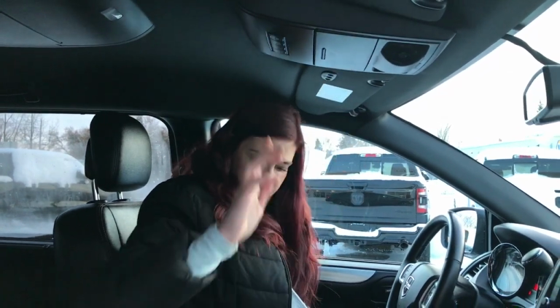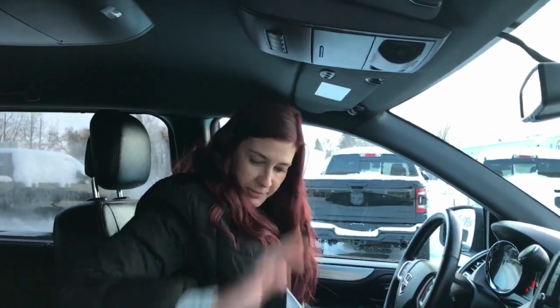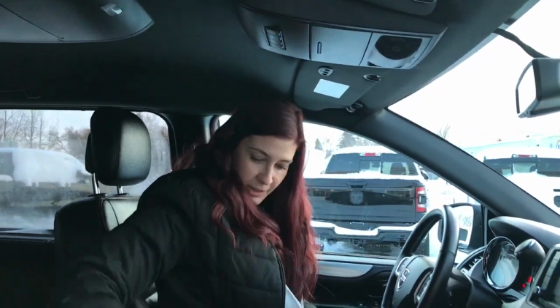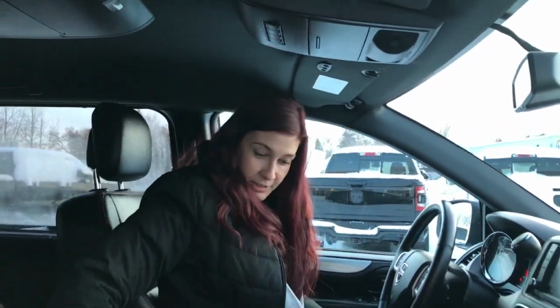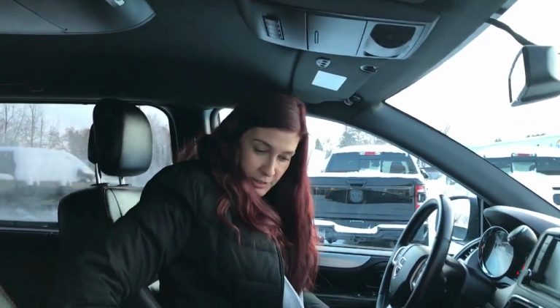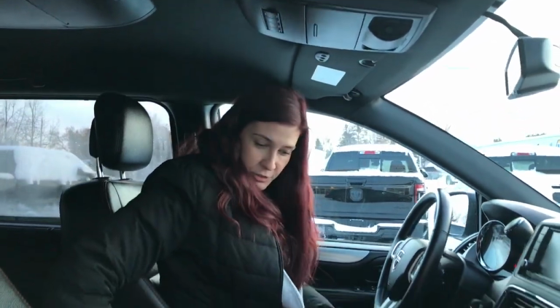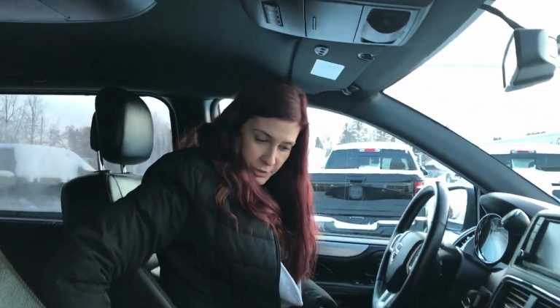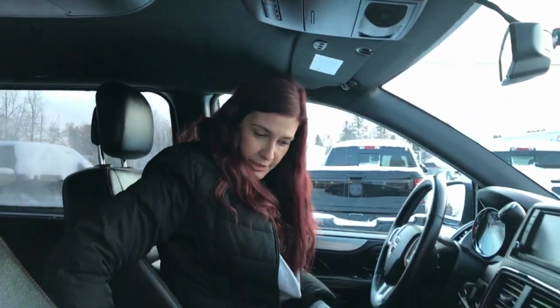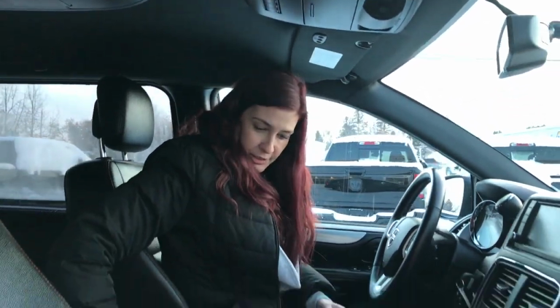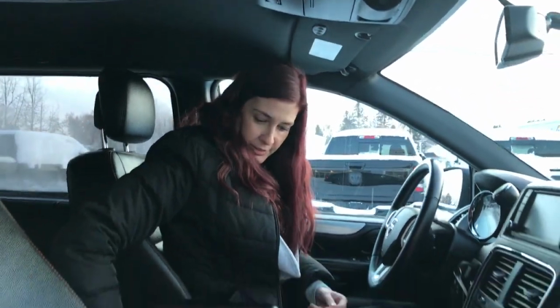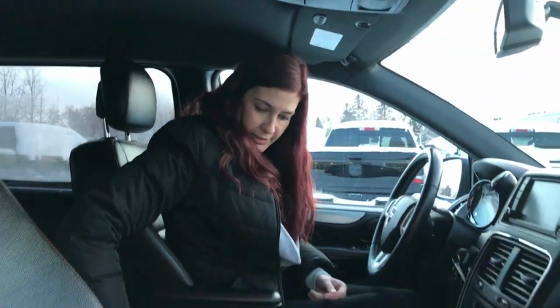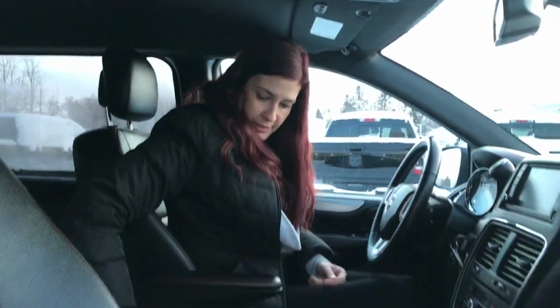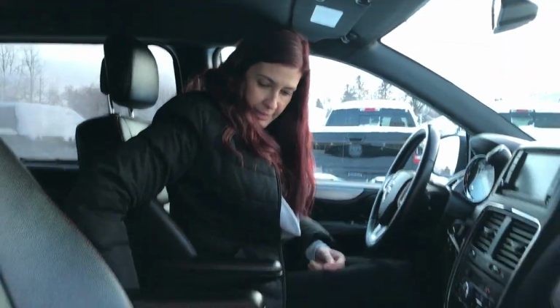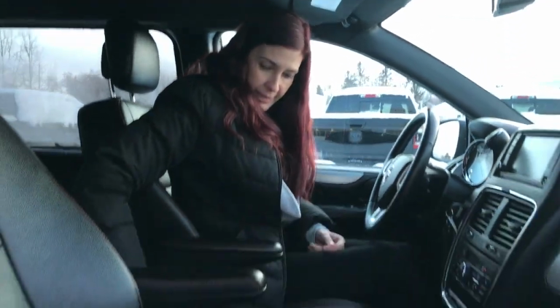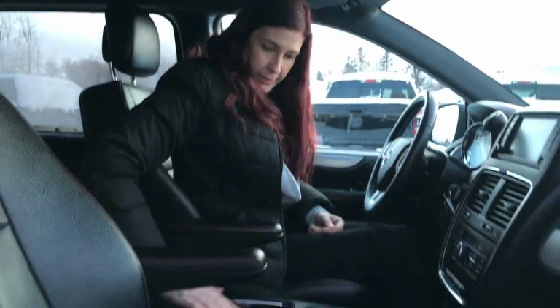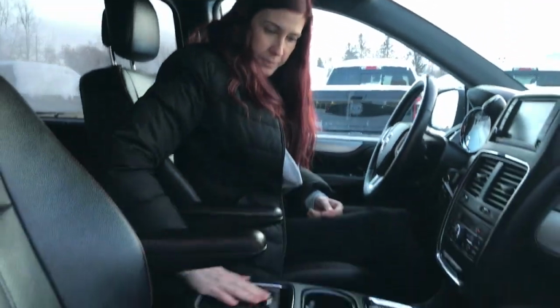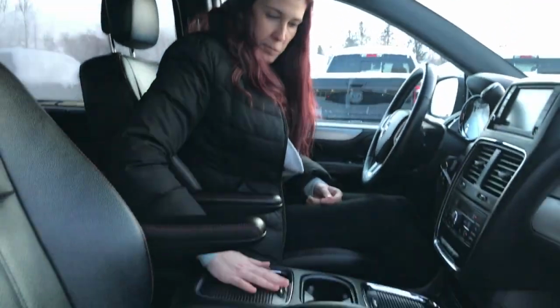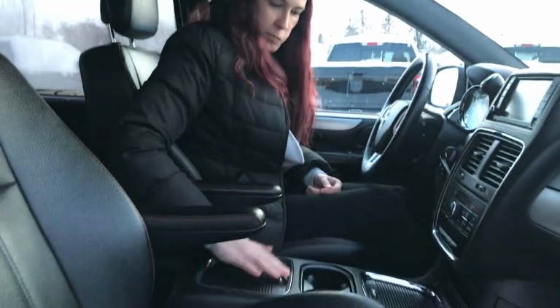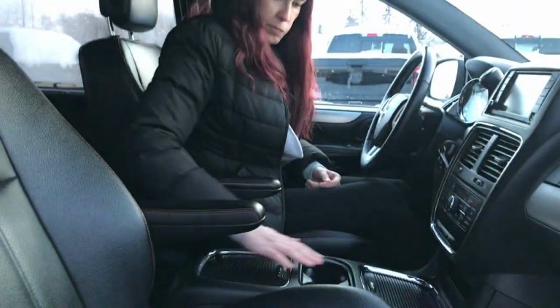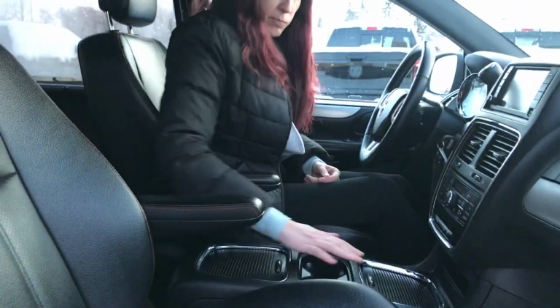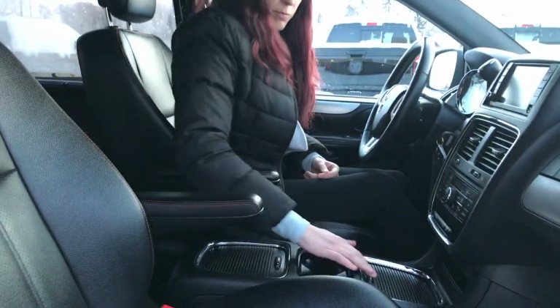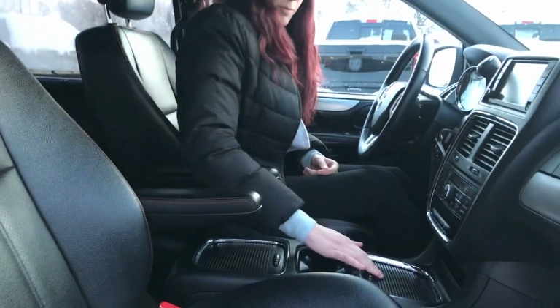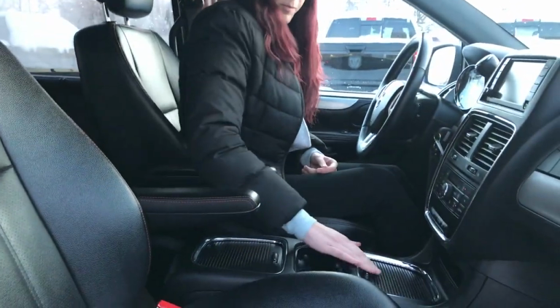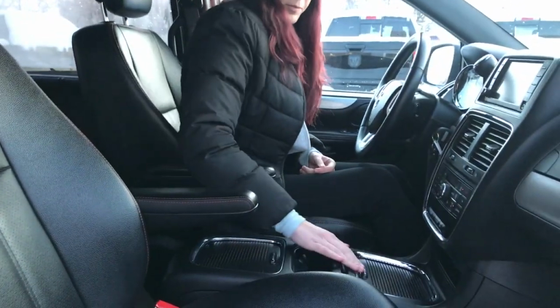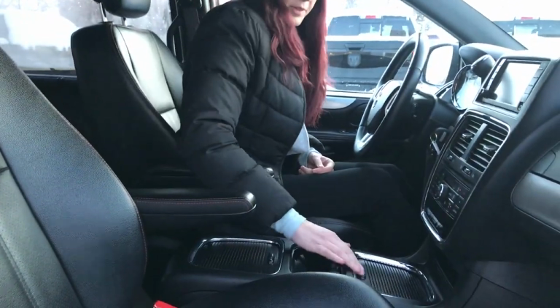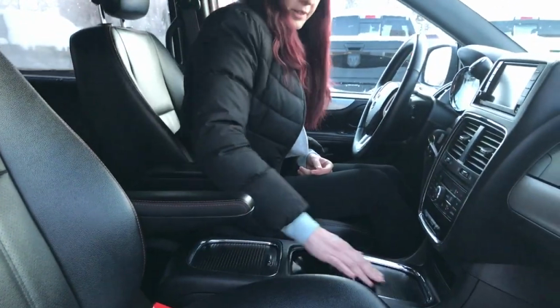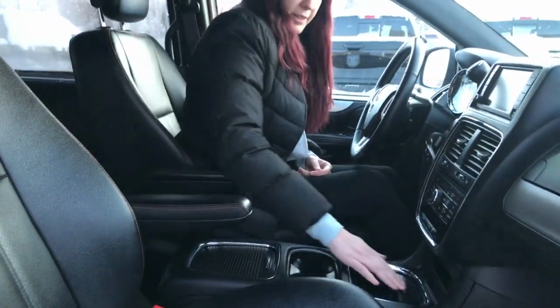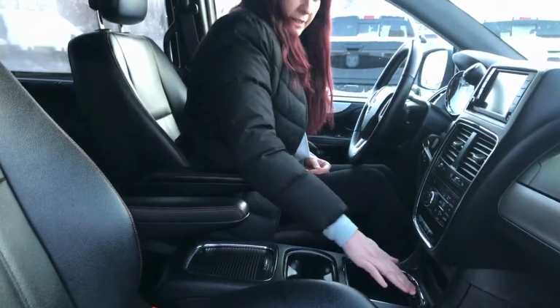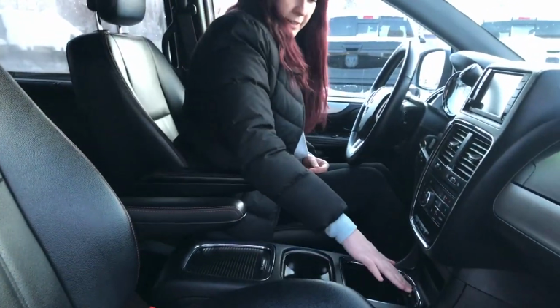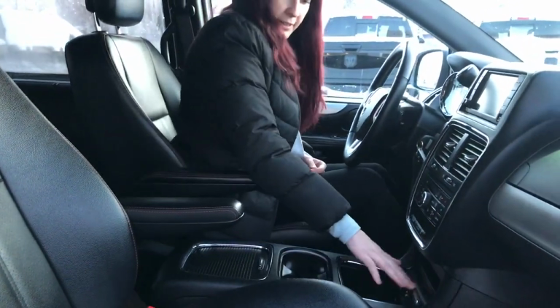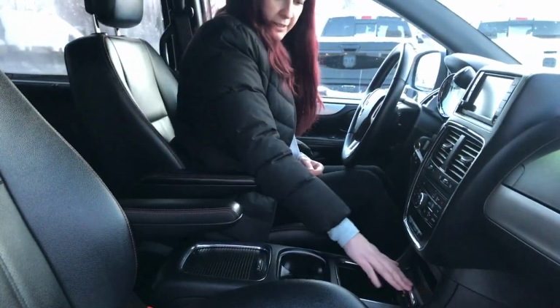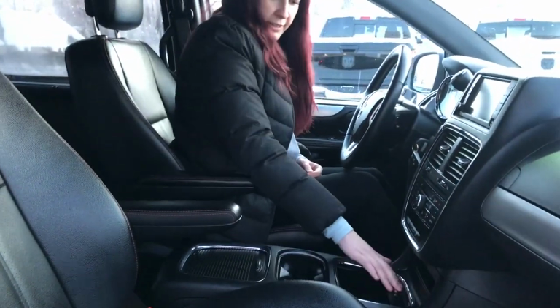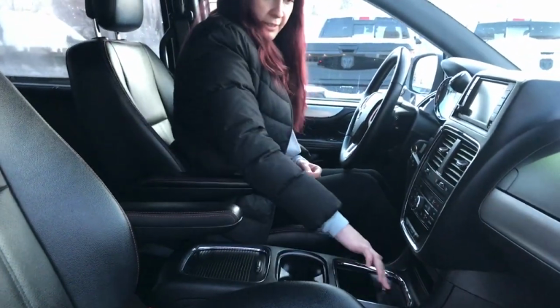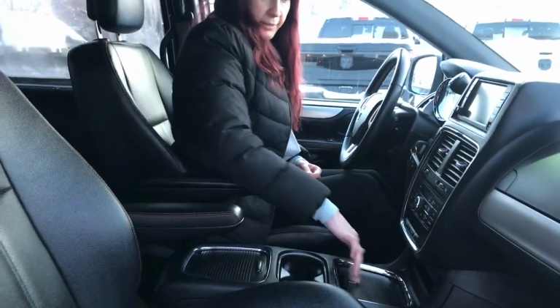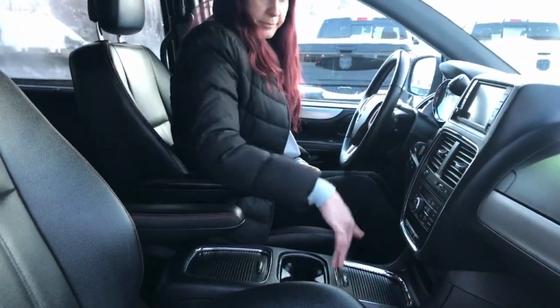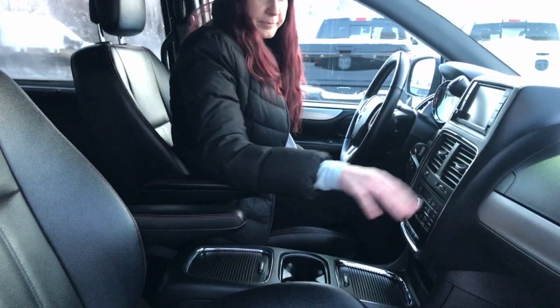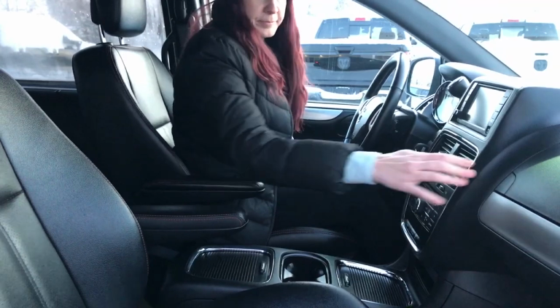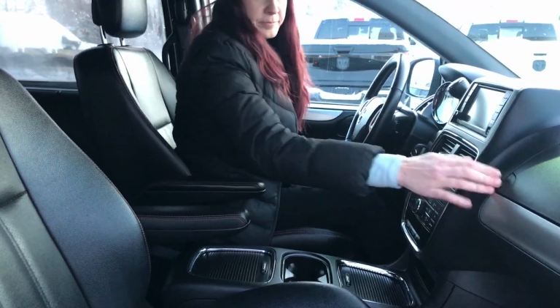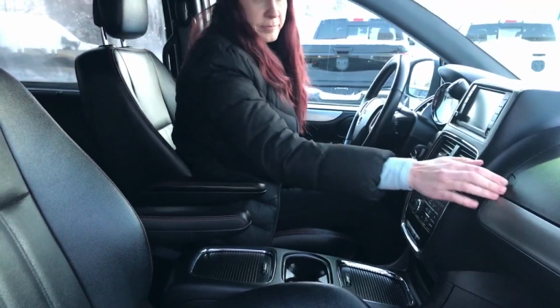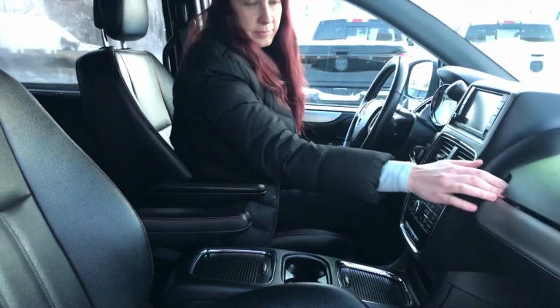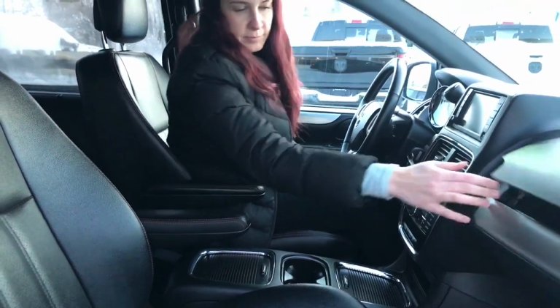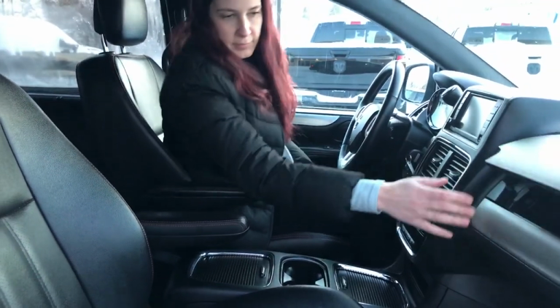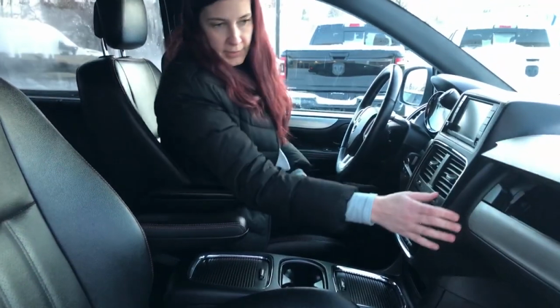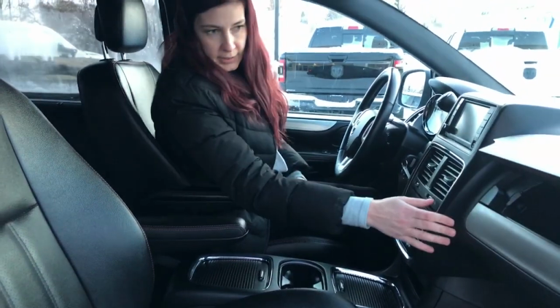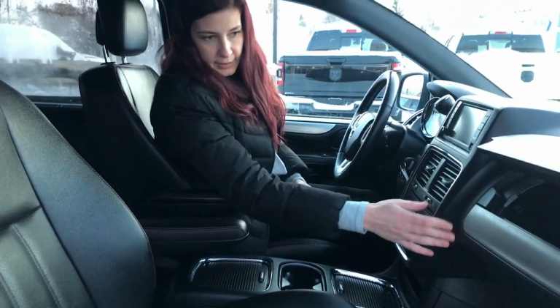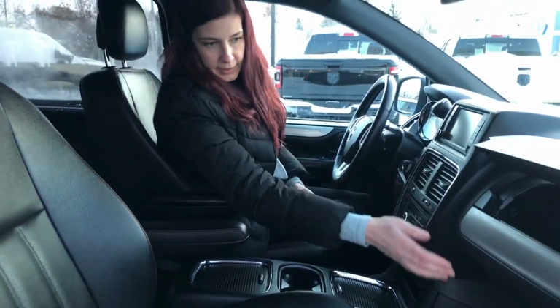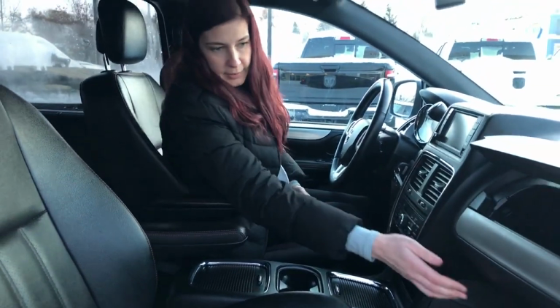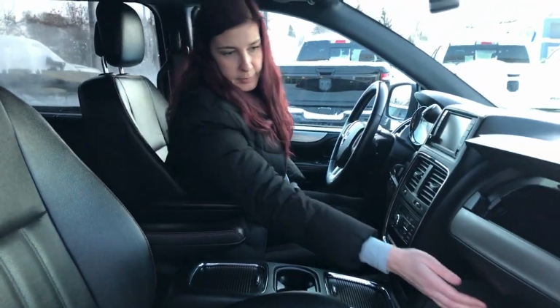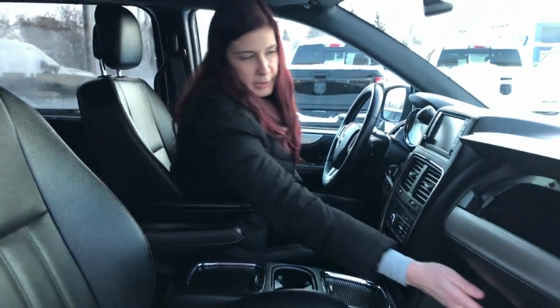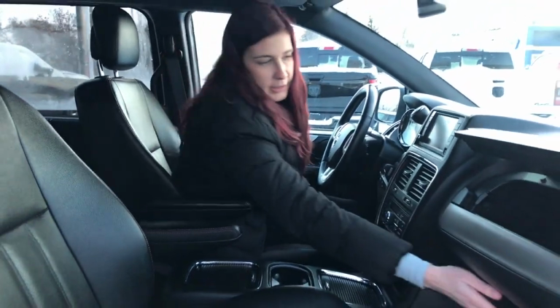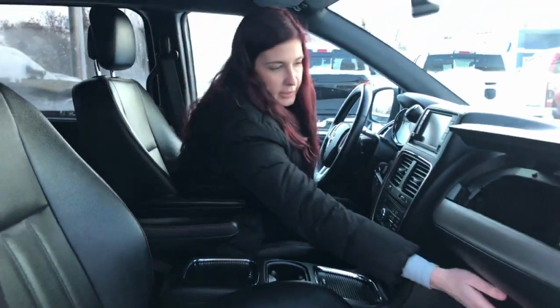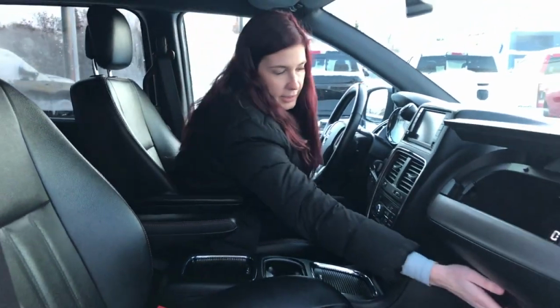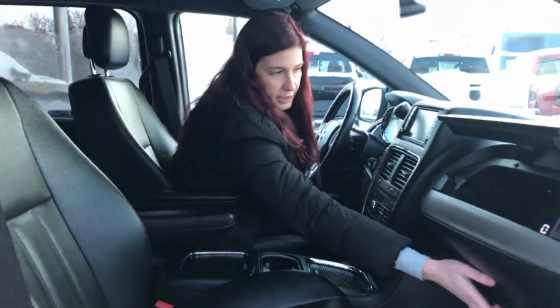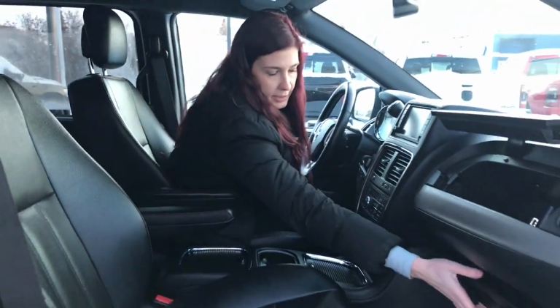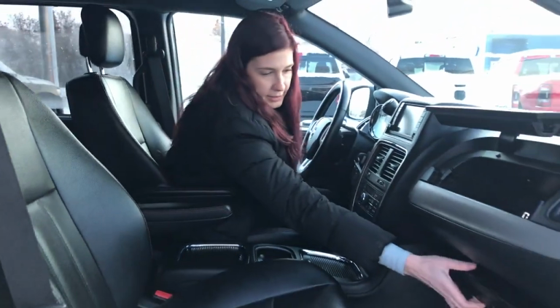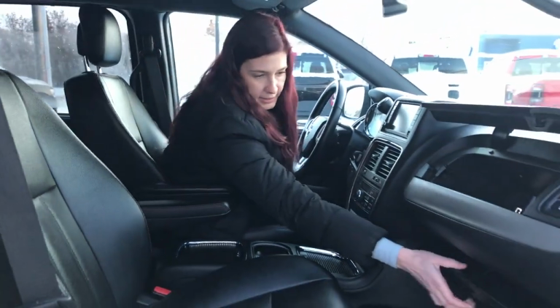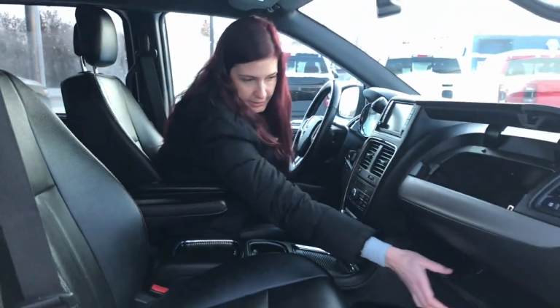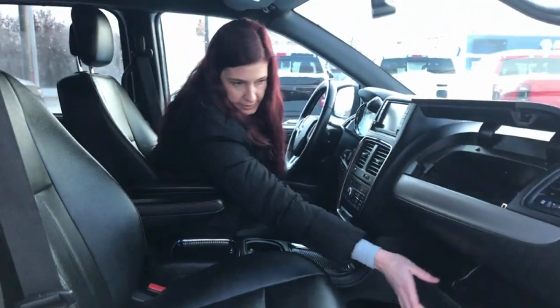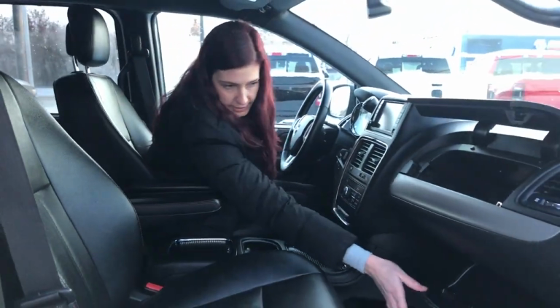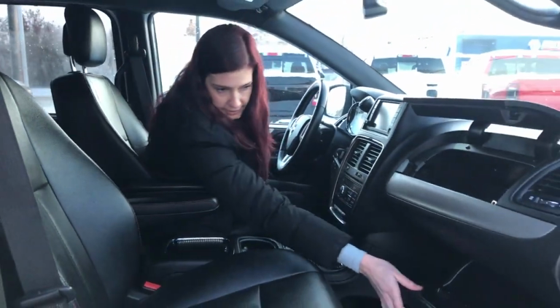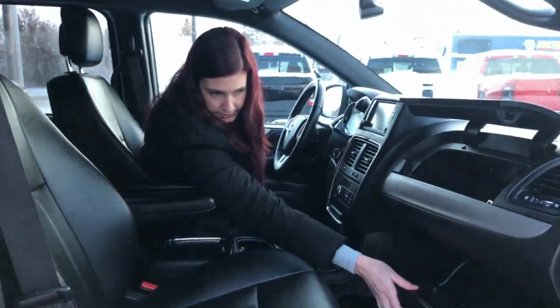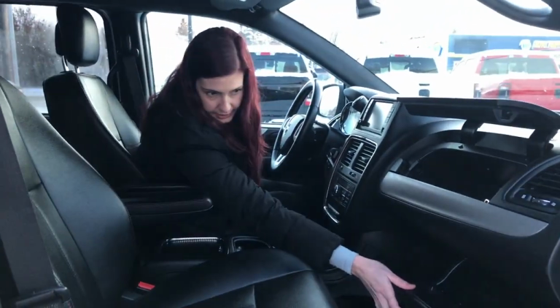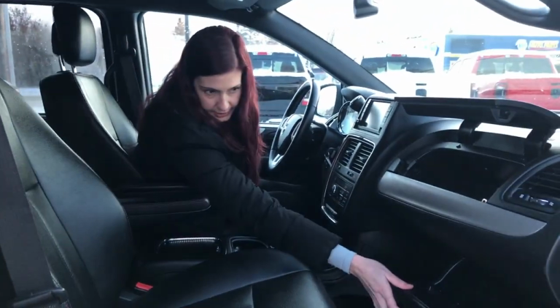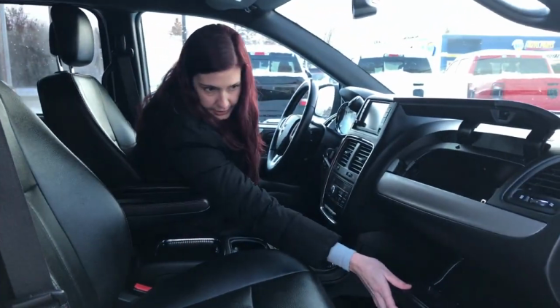Lots of storage in this guy — here, here, up here, and then down here.